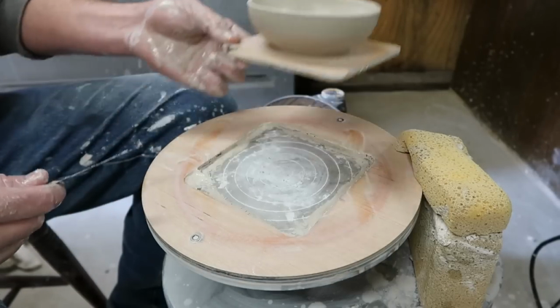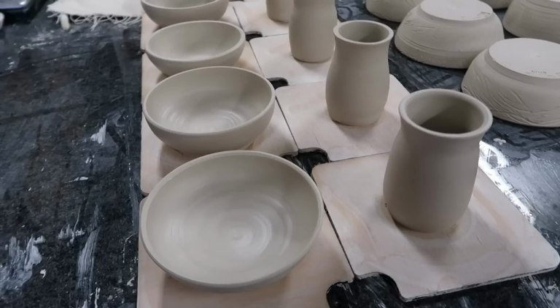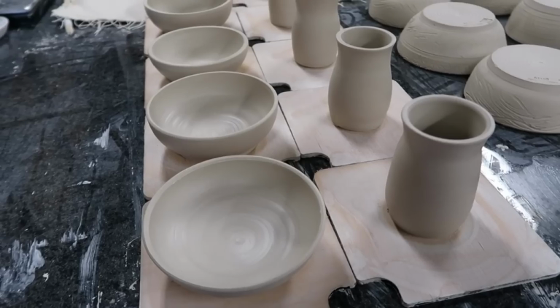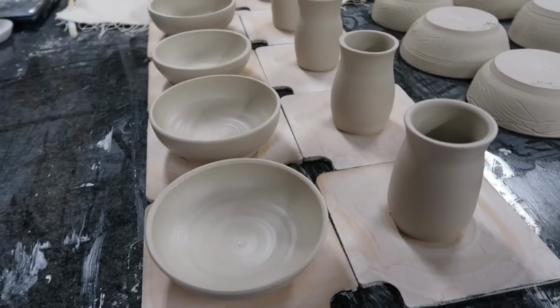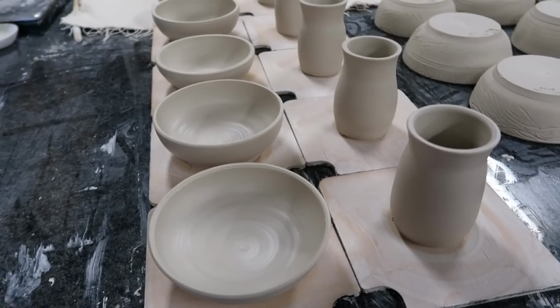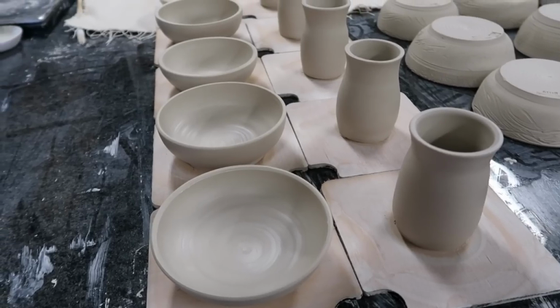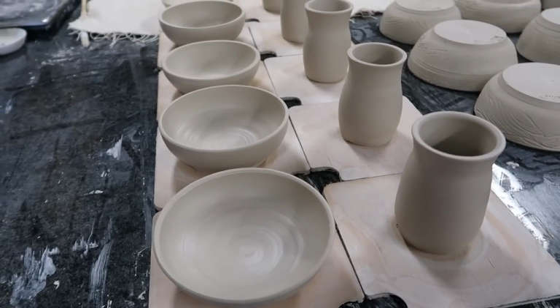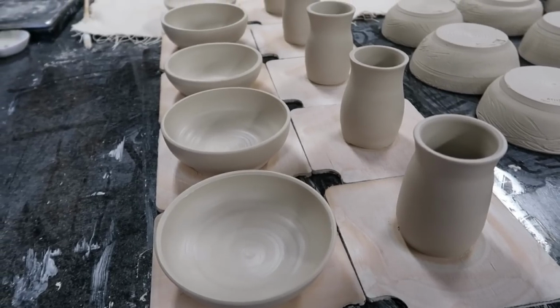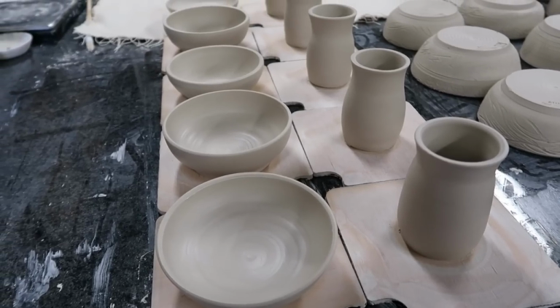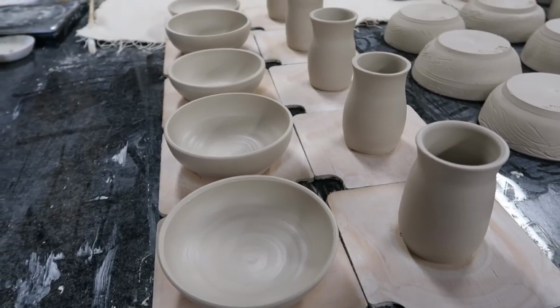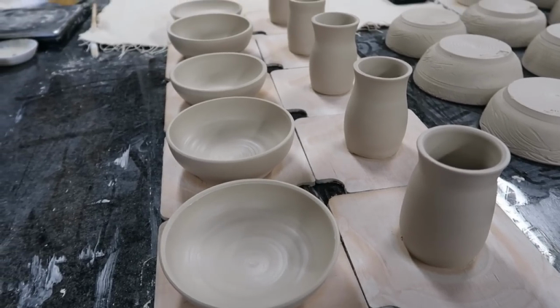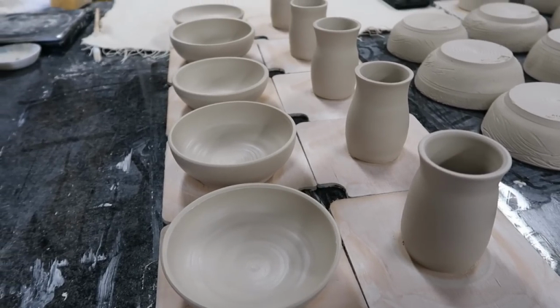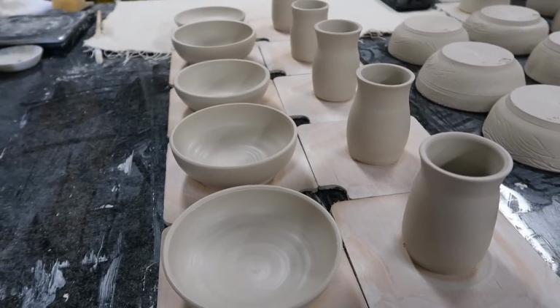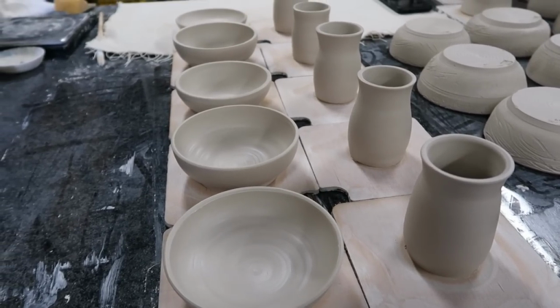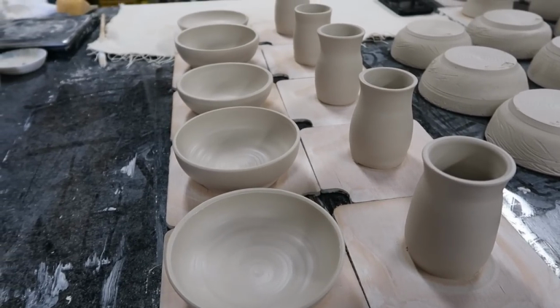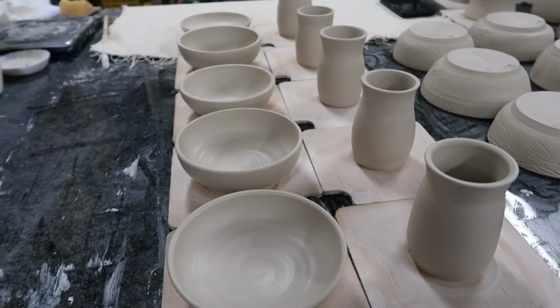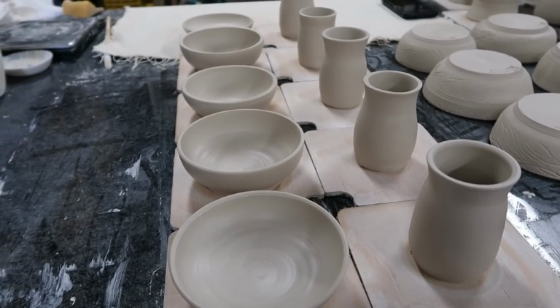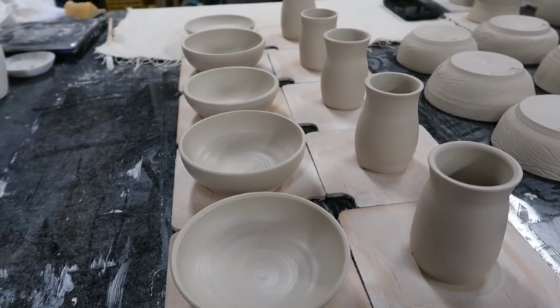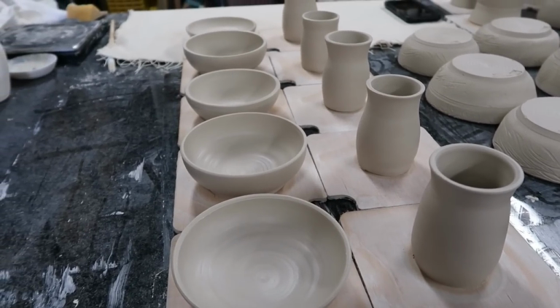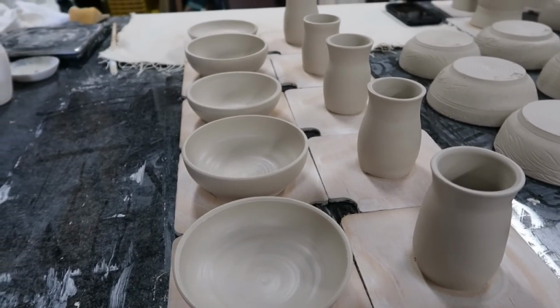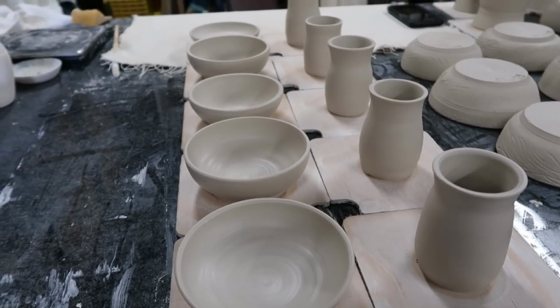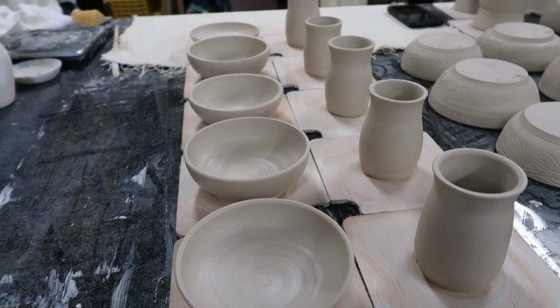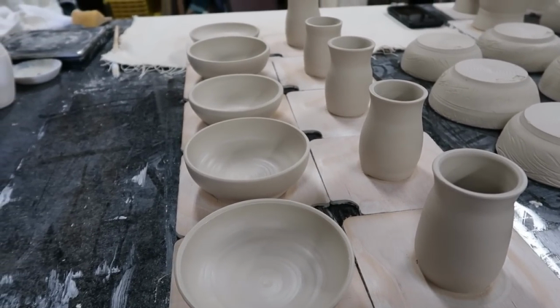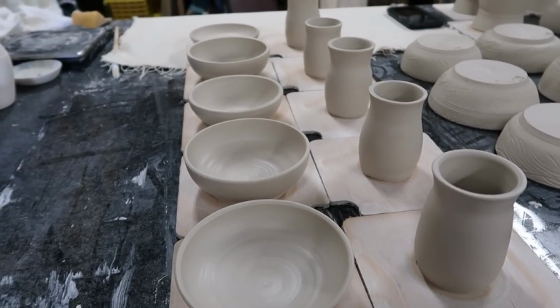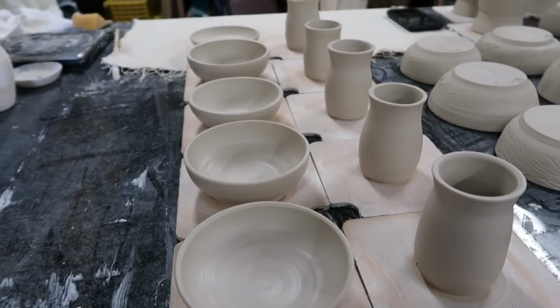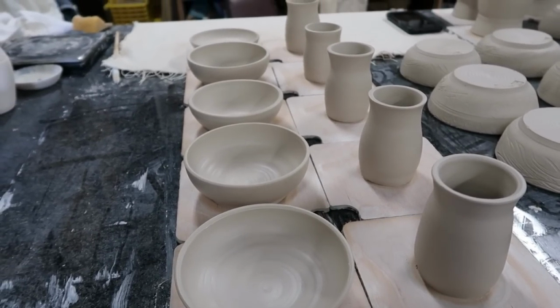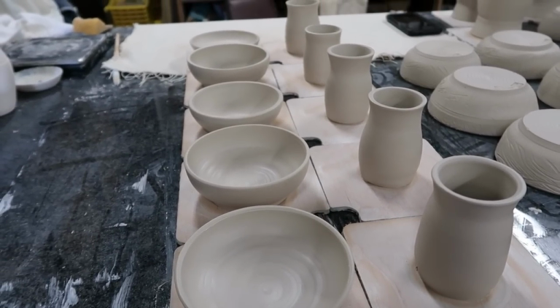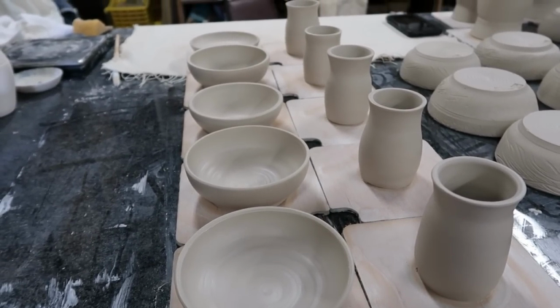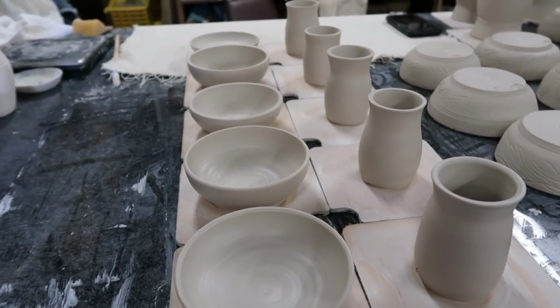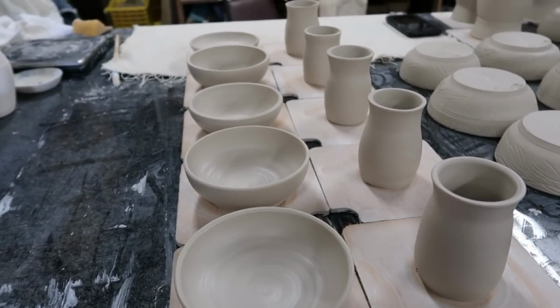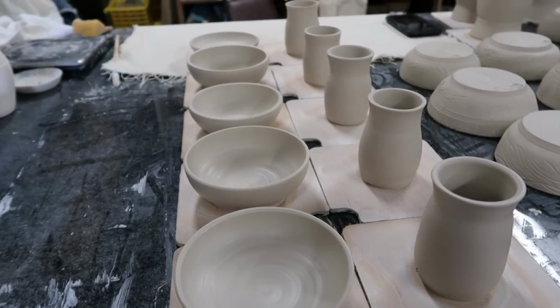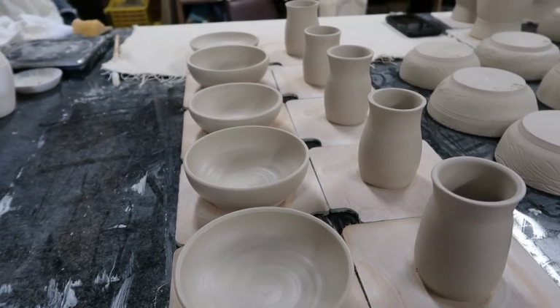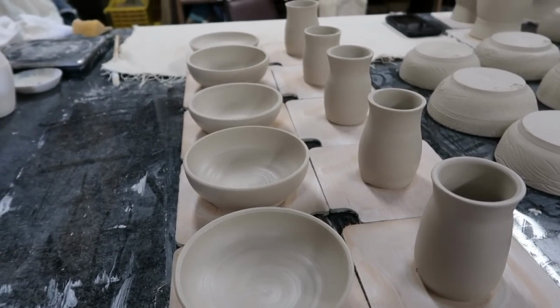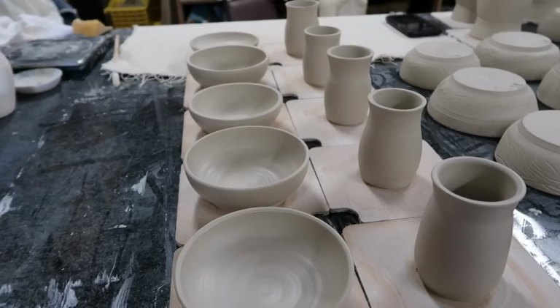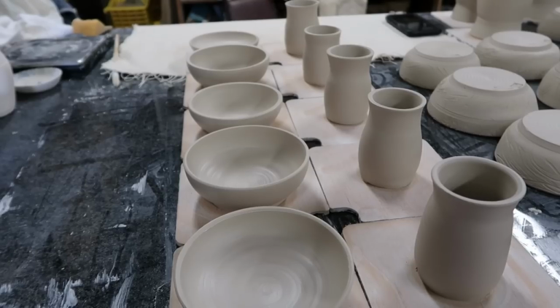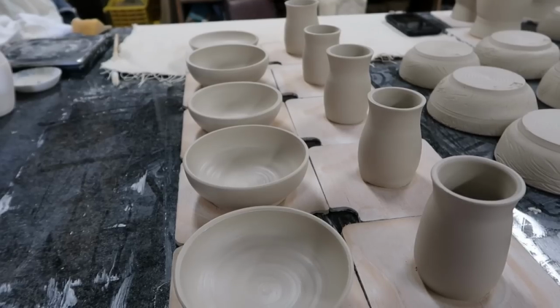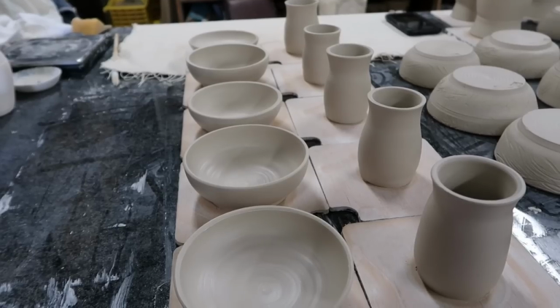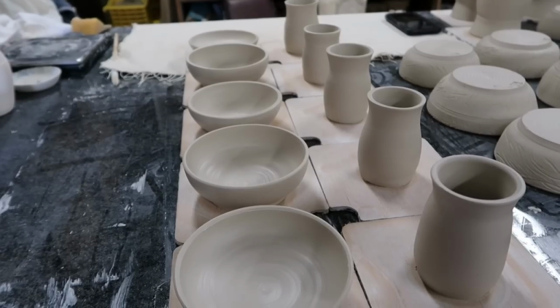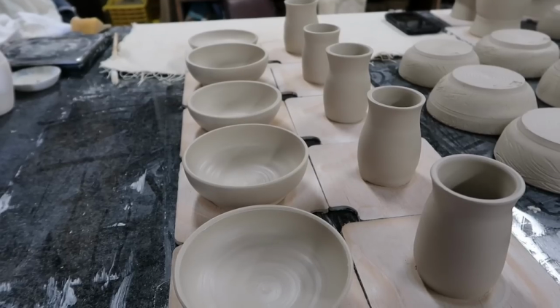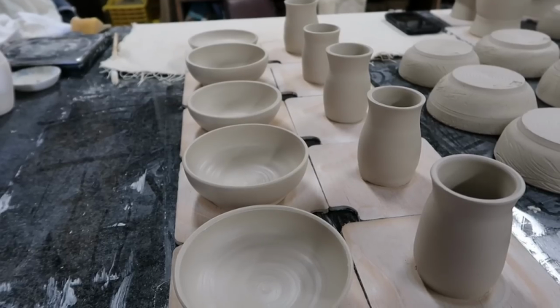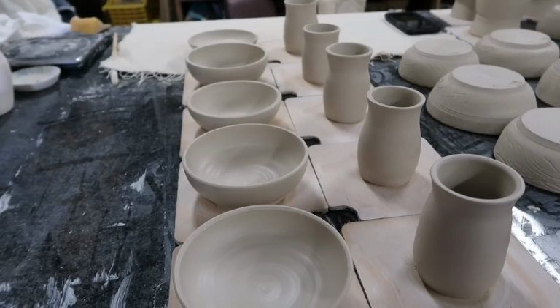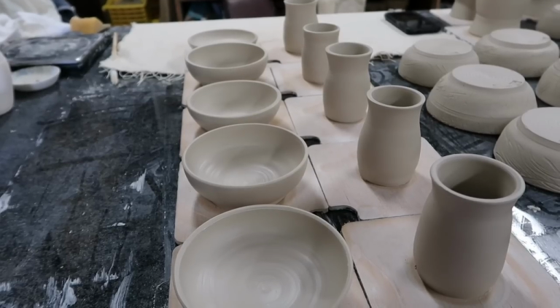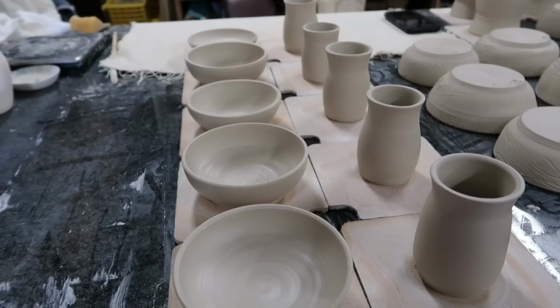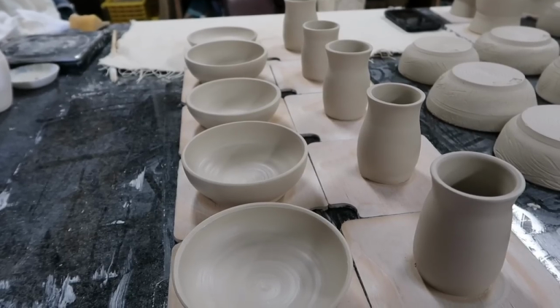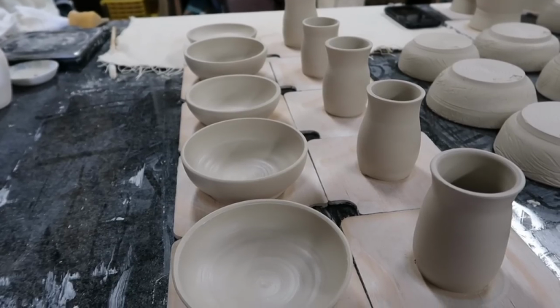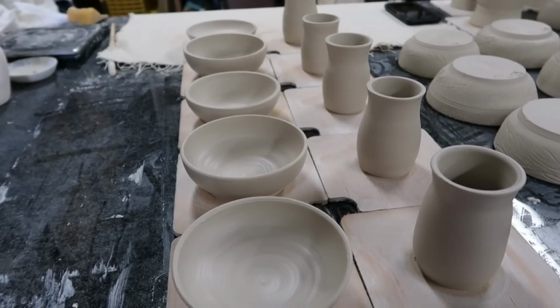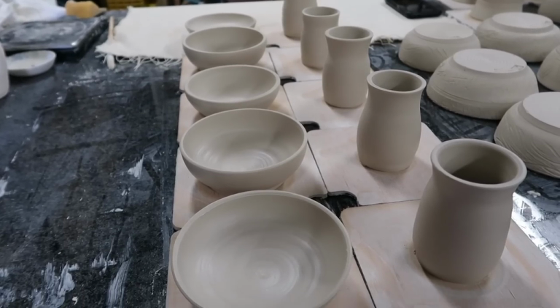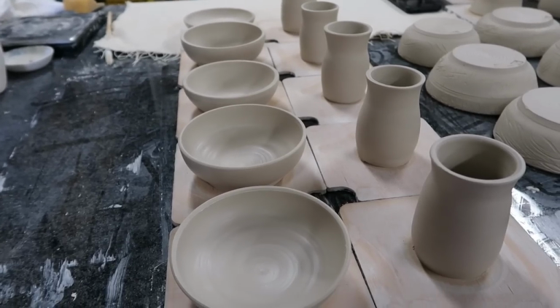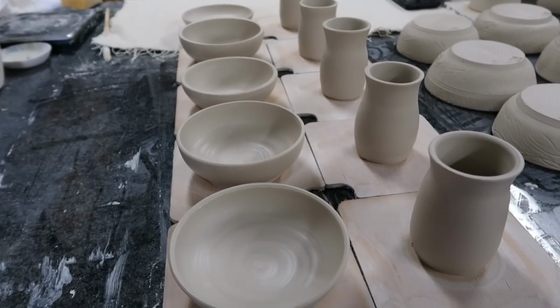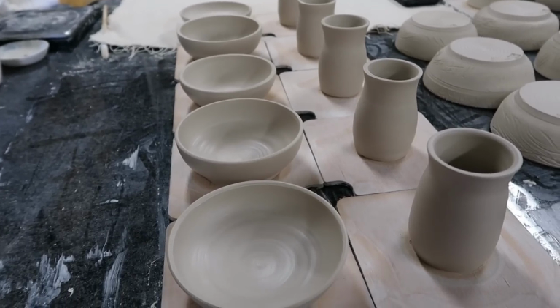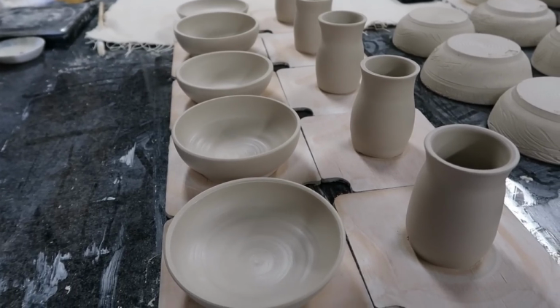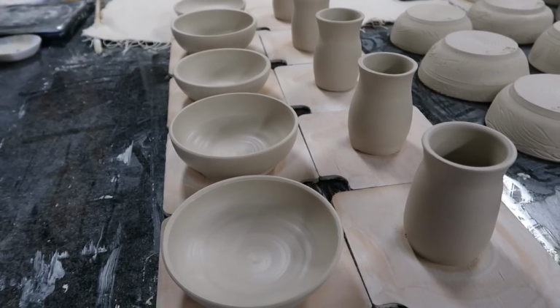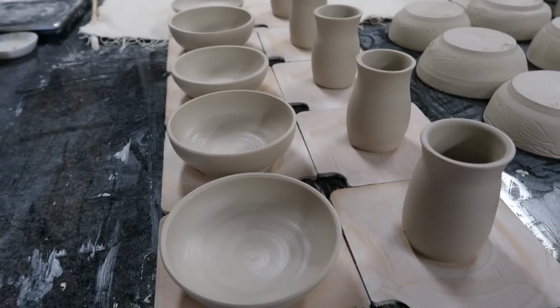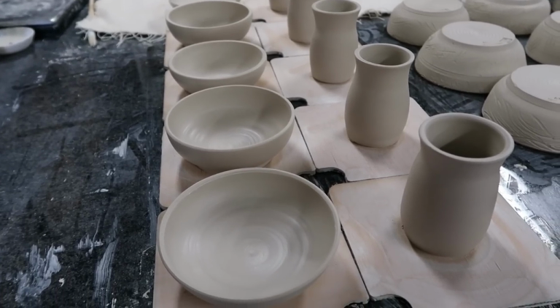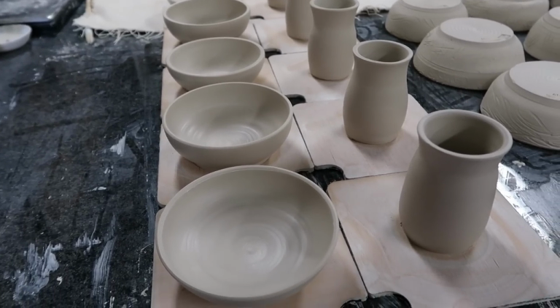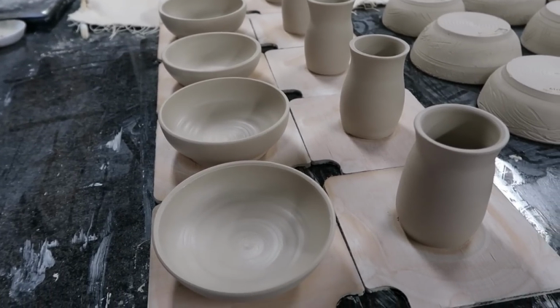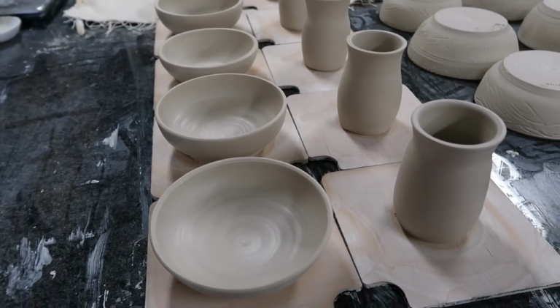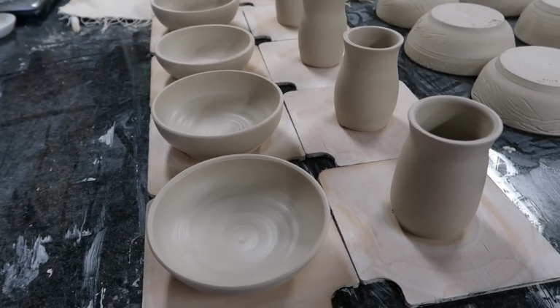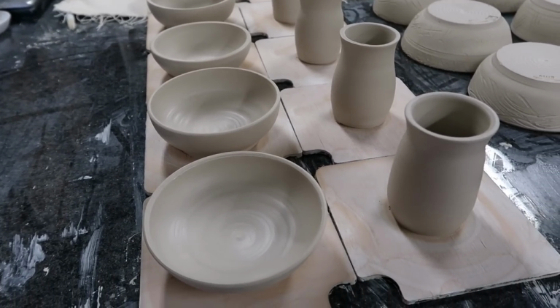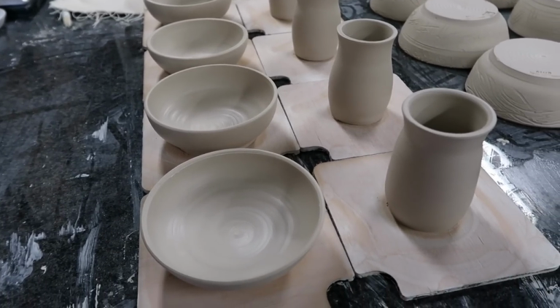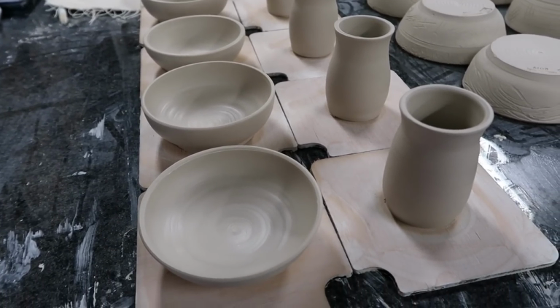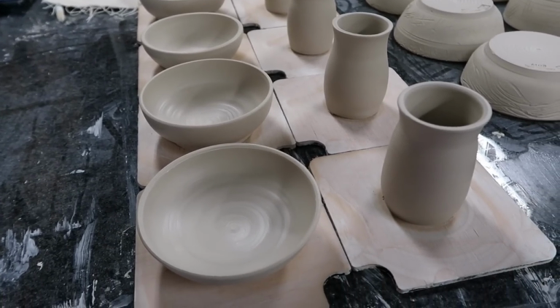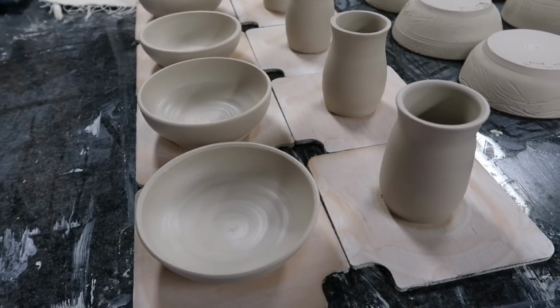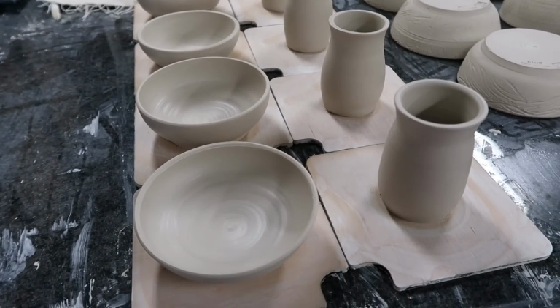So here they are. We'll let them sit out and air dry, and tomorrow I'll trim them and assemble them into their final mushroom form.